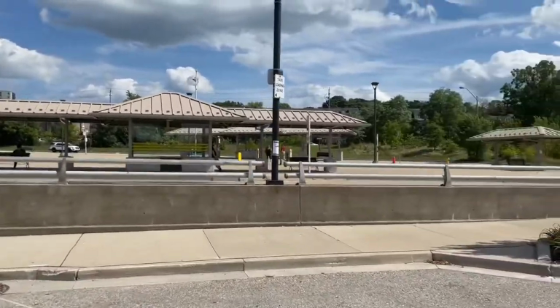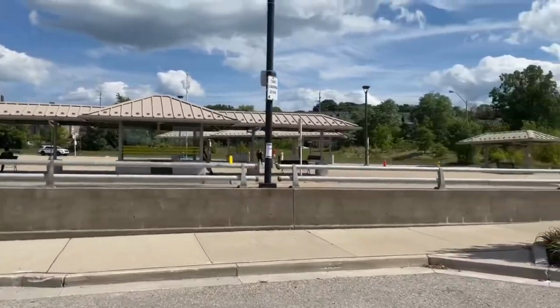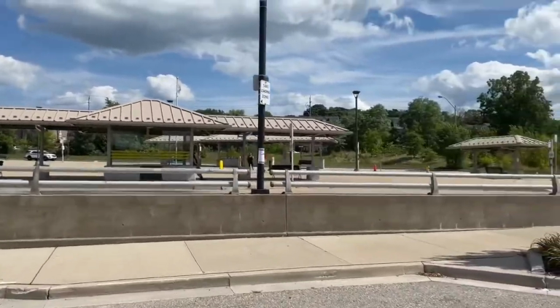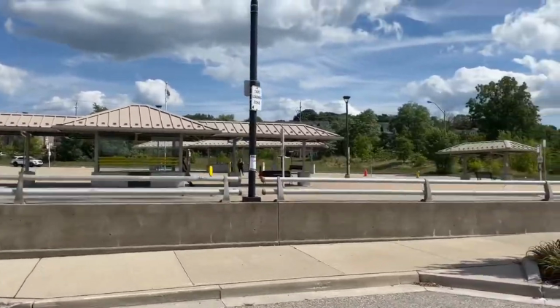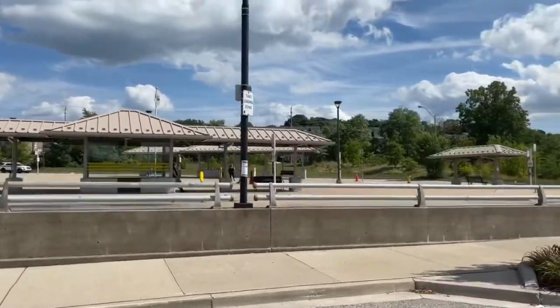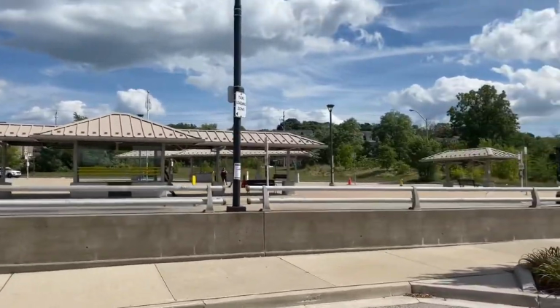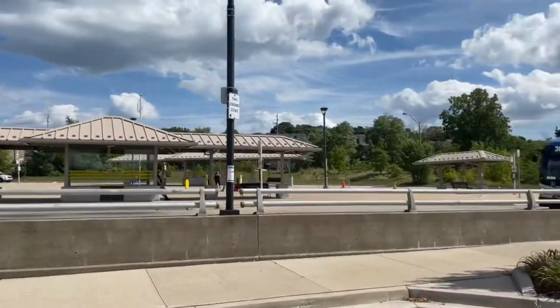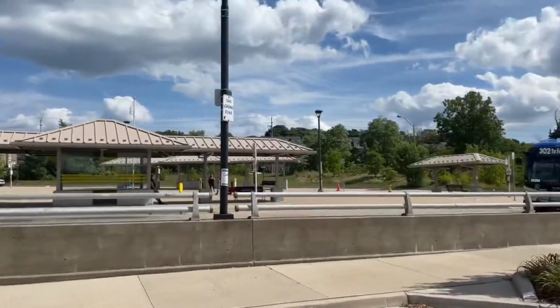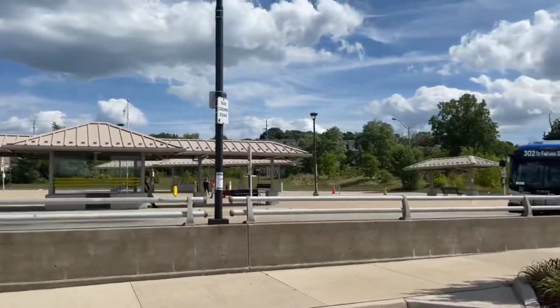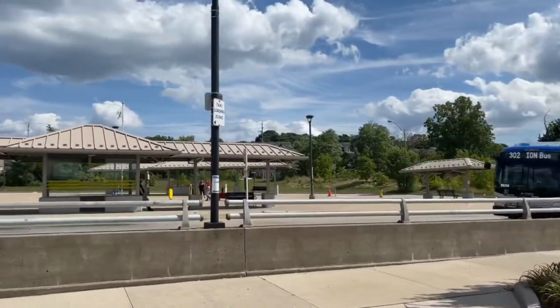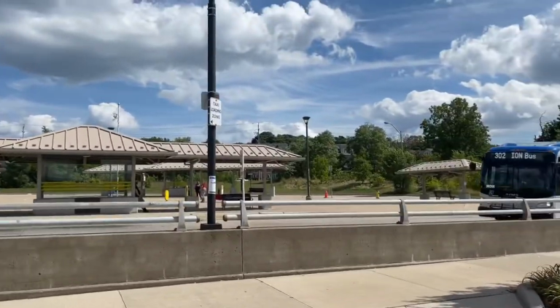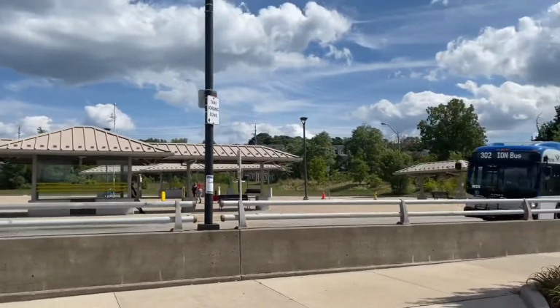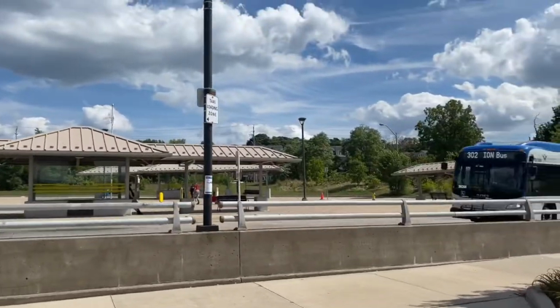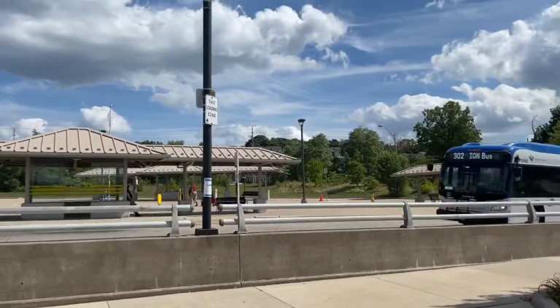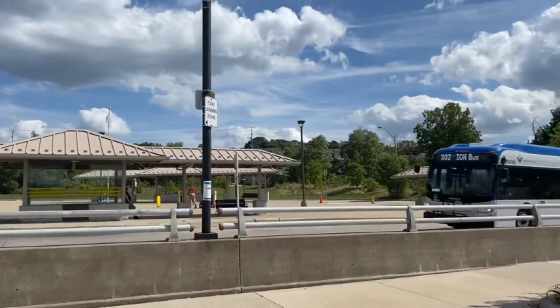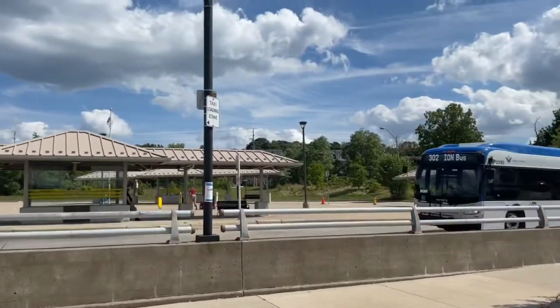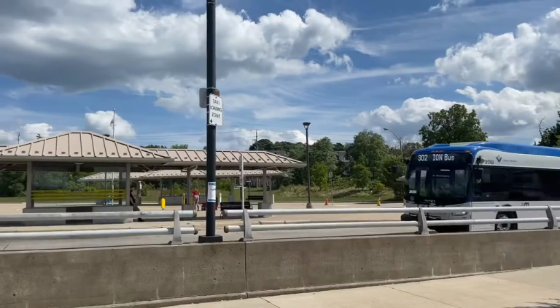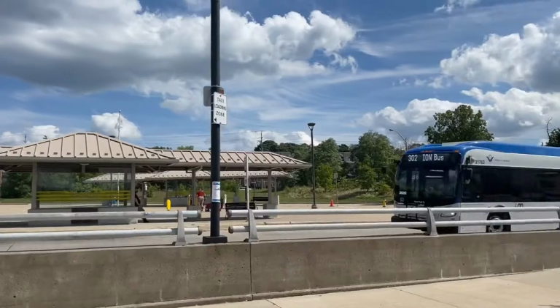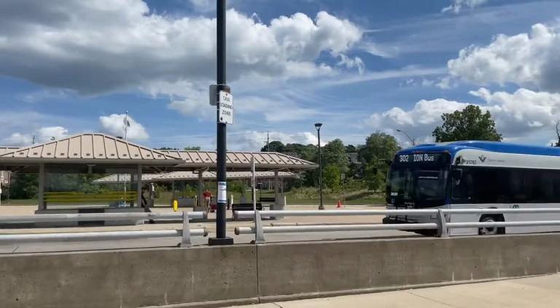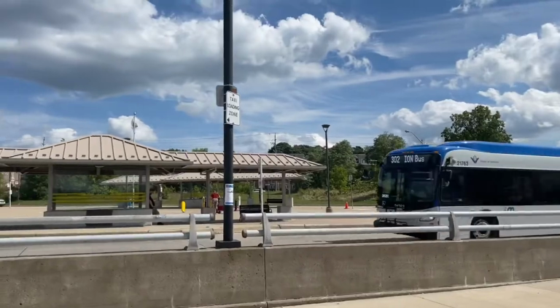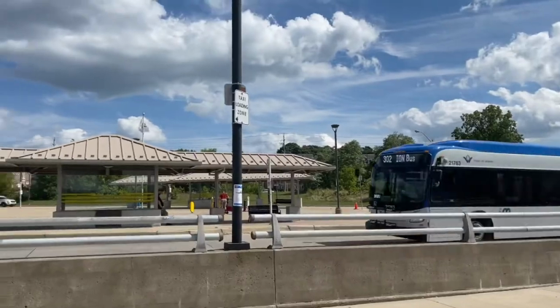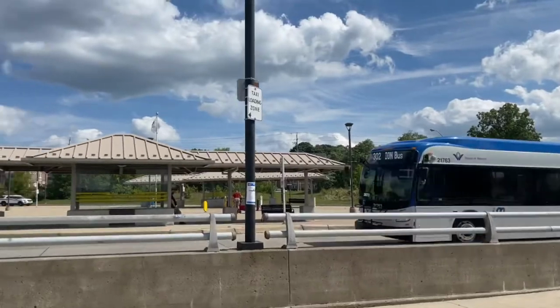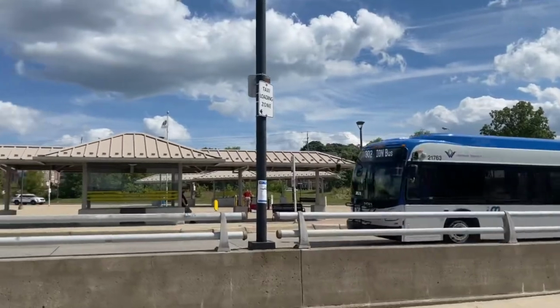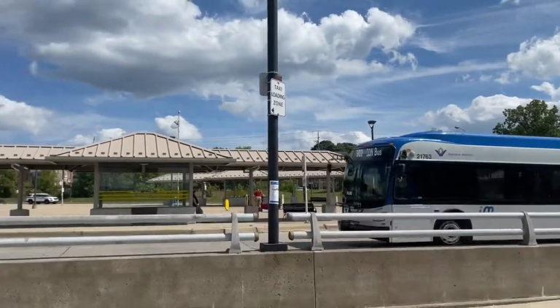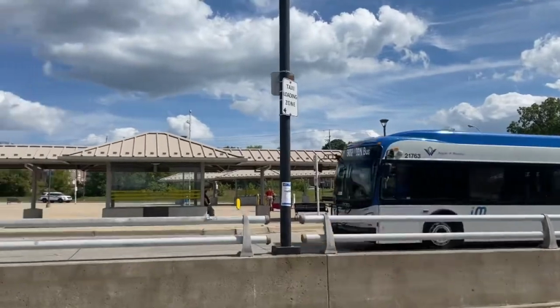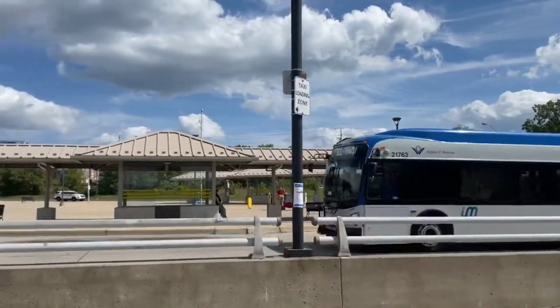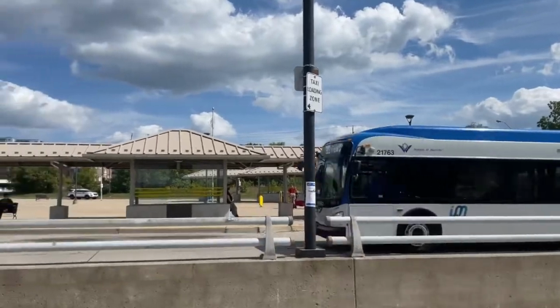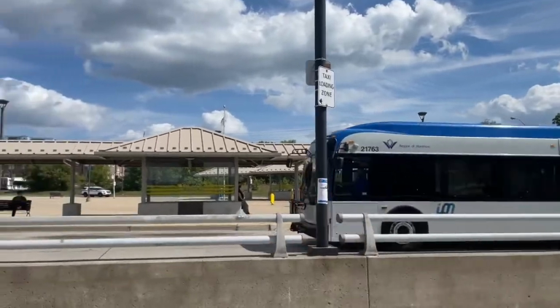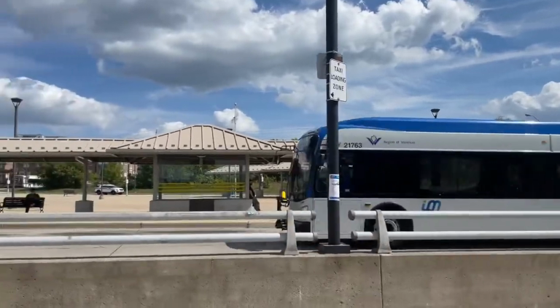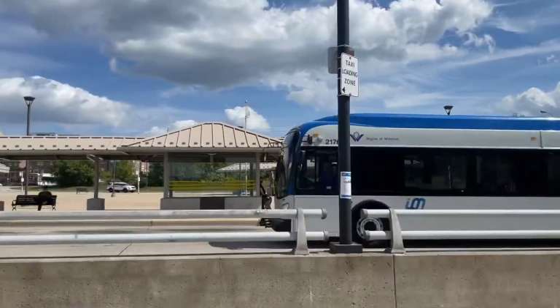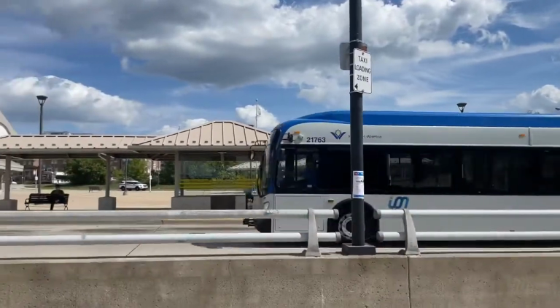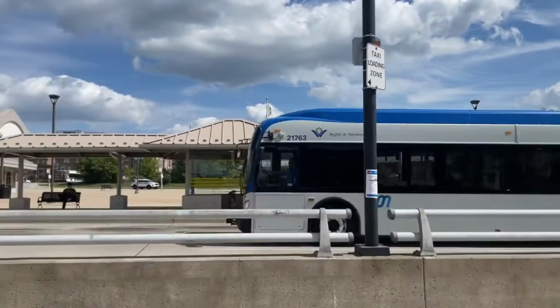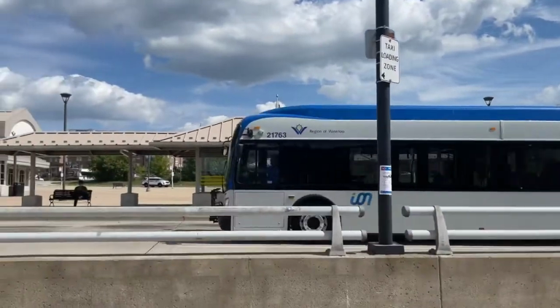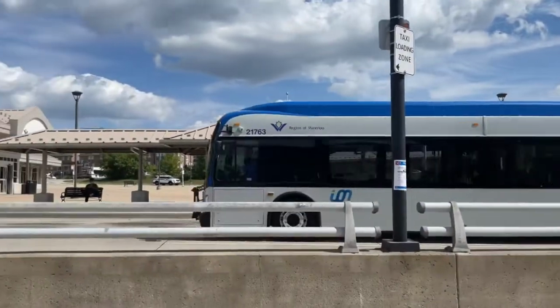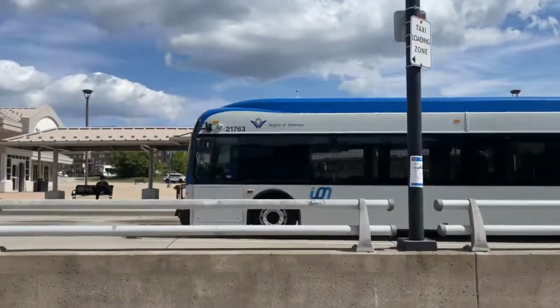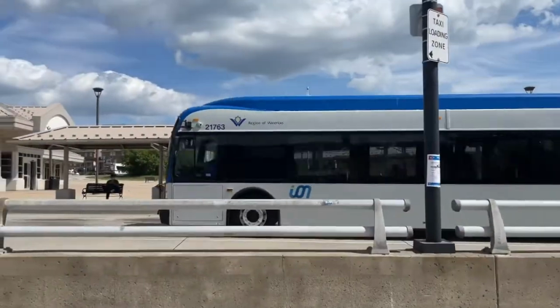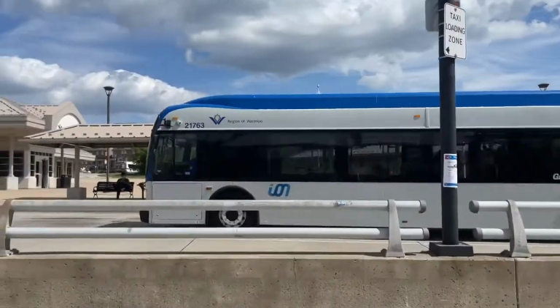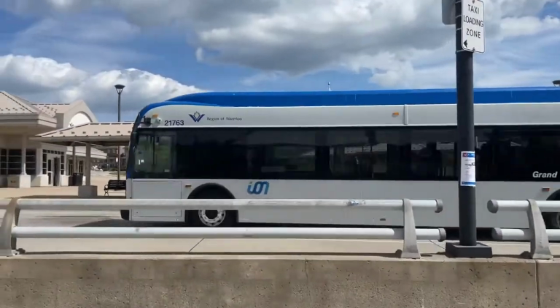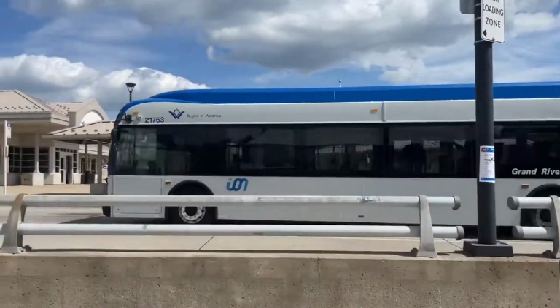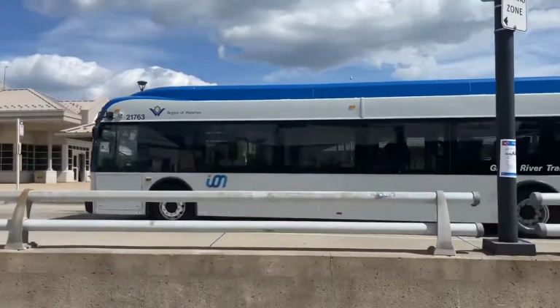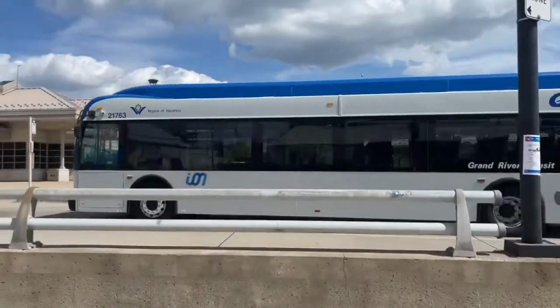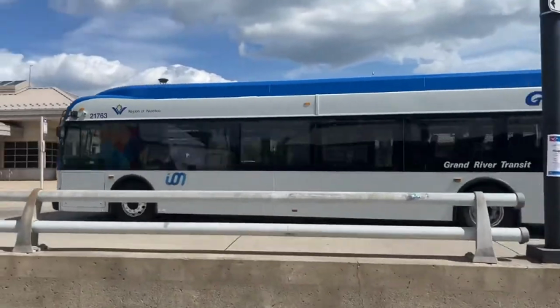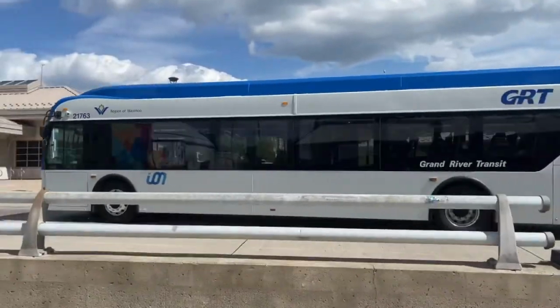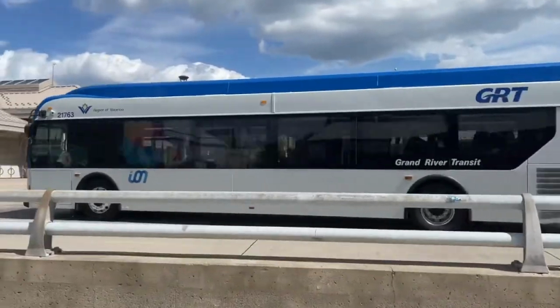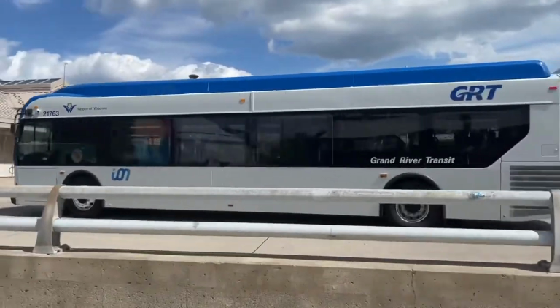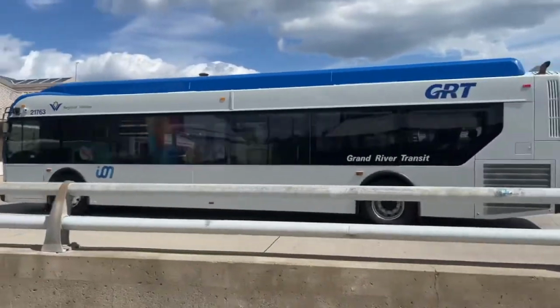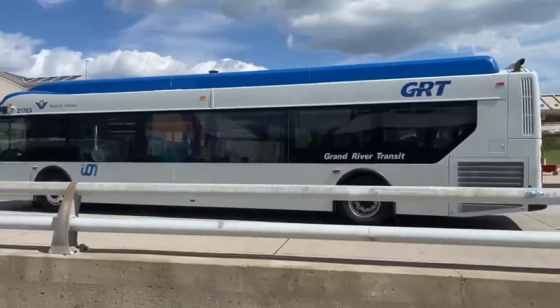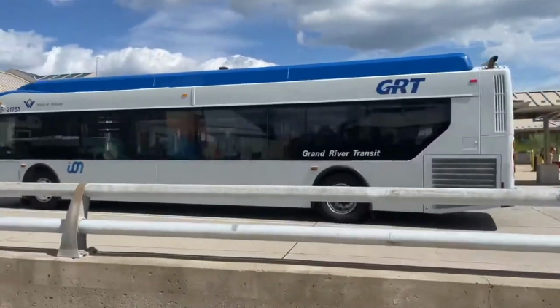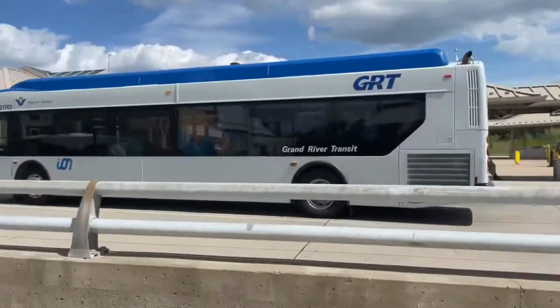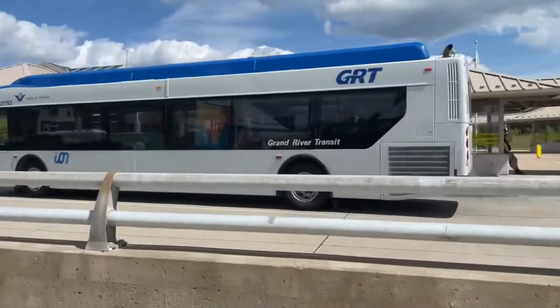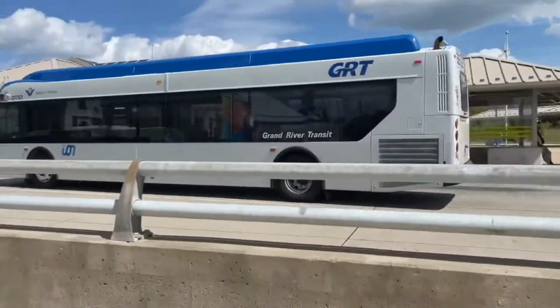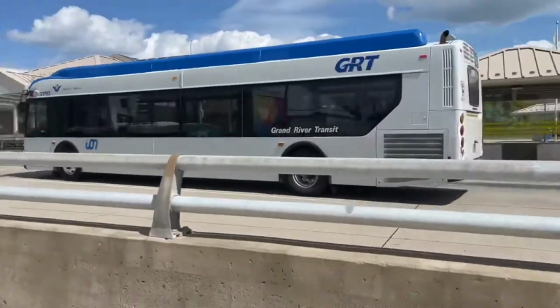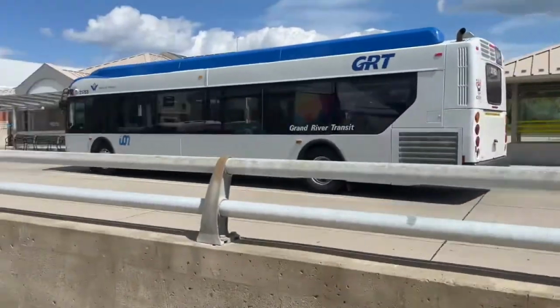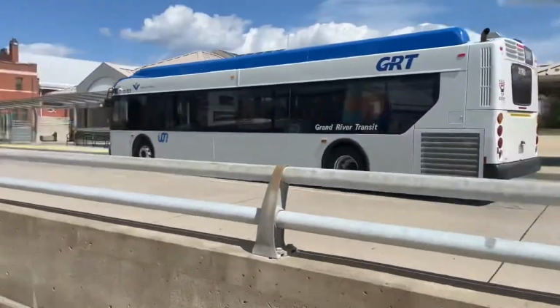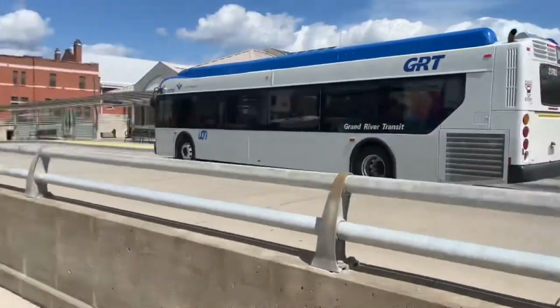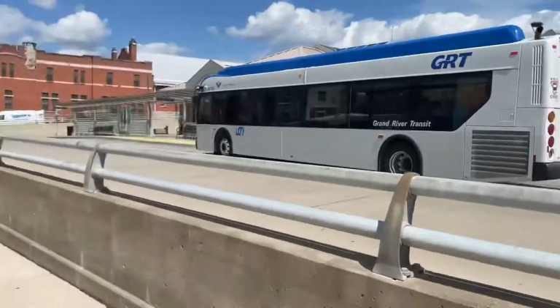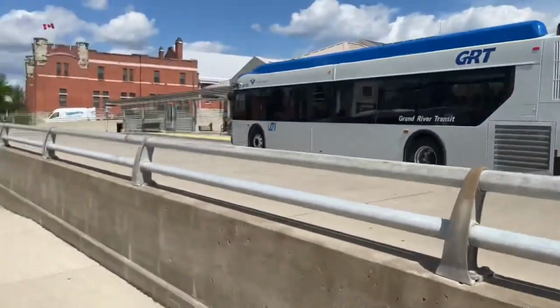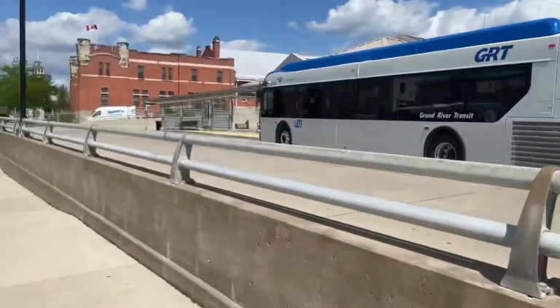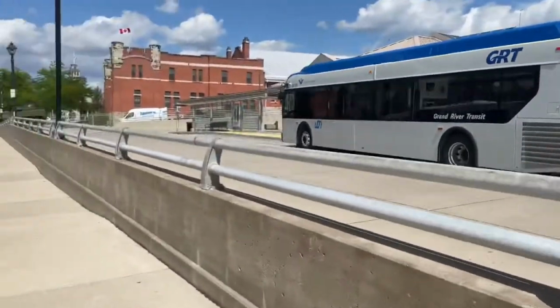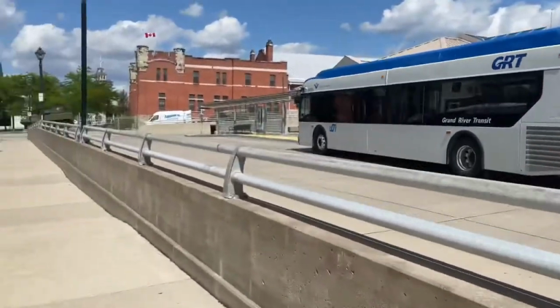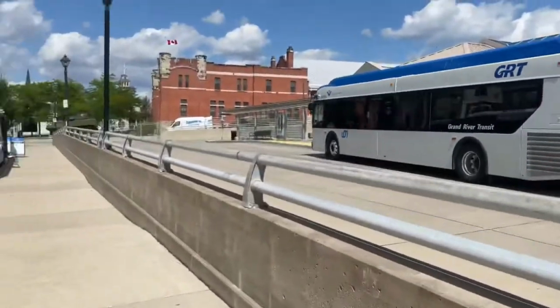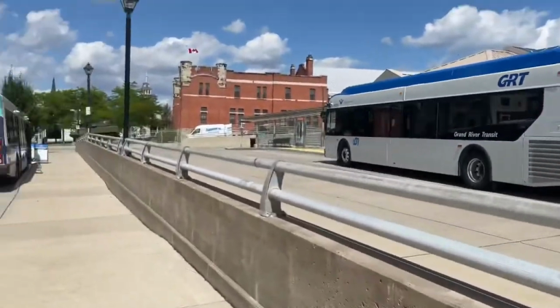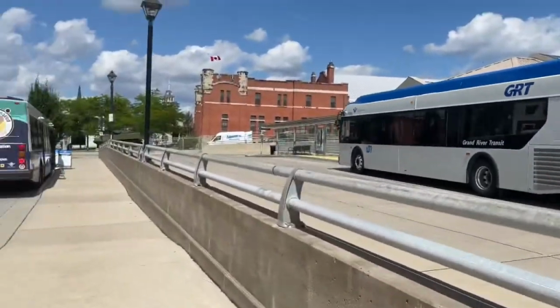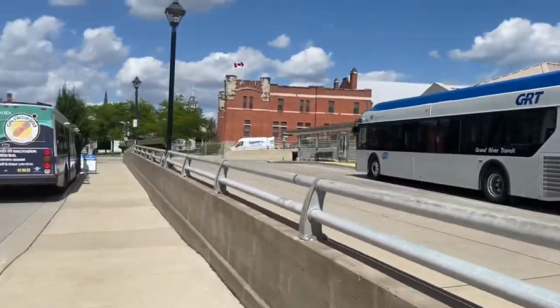And there is the Ion bus — the bus I'm hopefully going to be able to take.